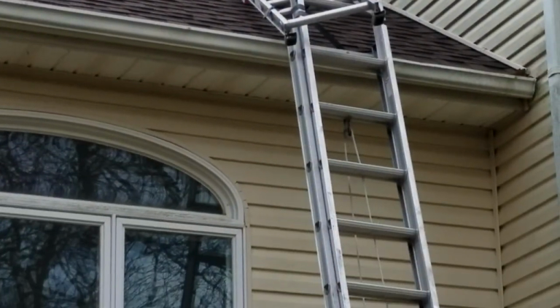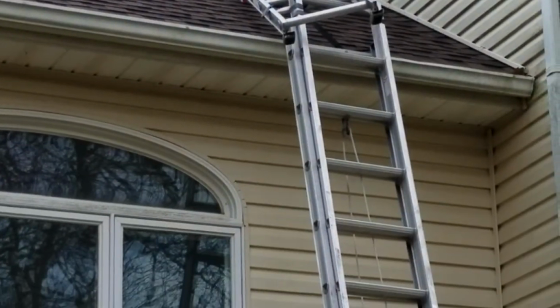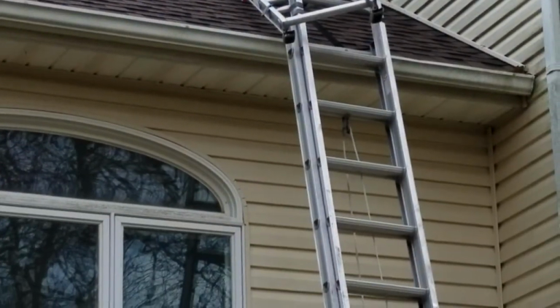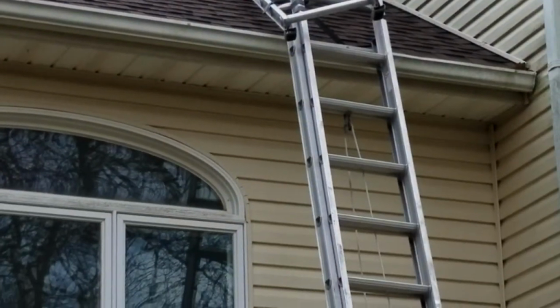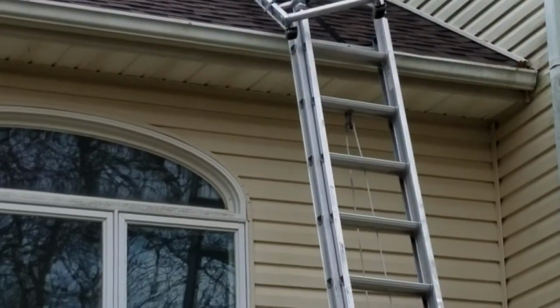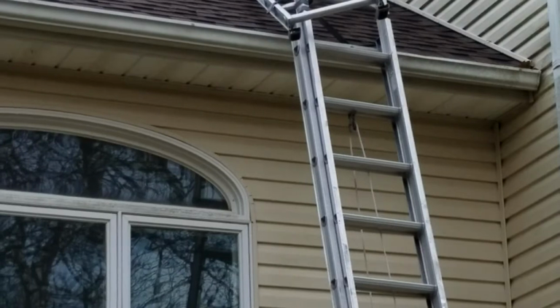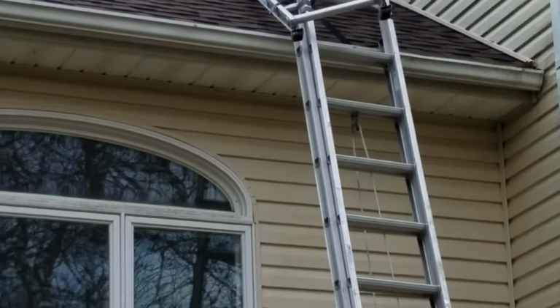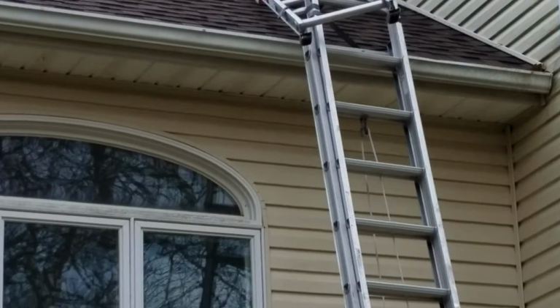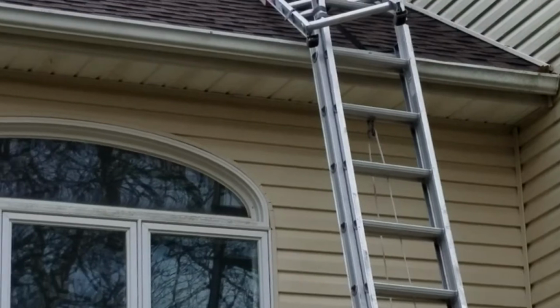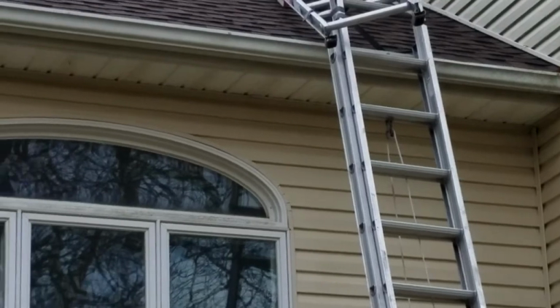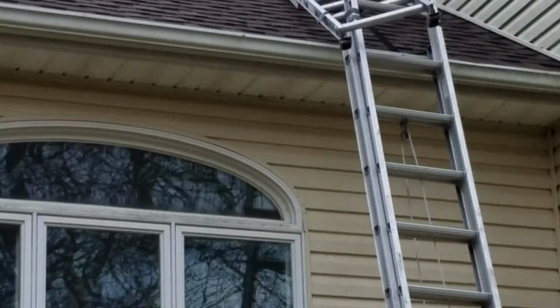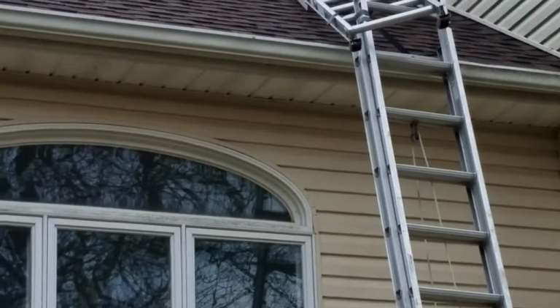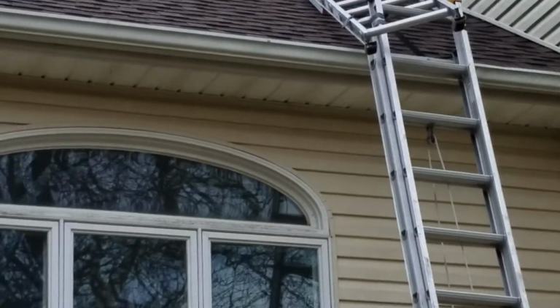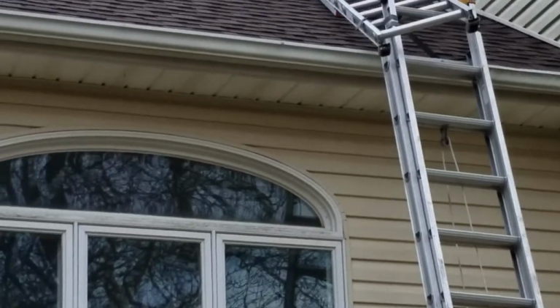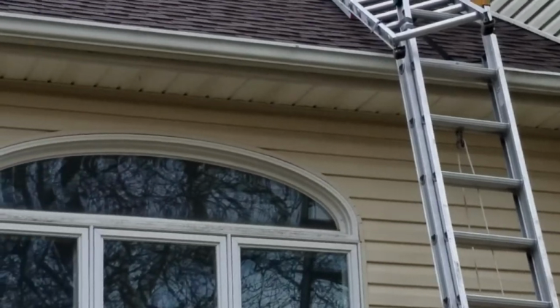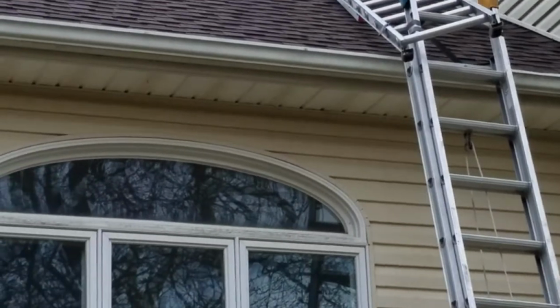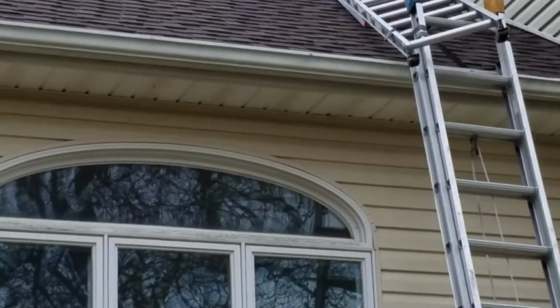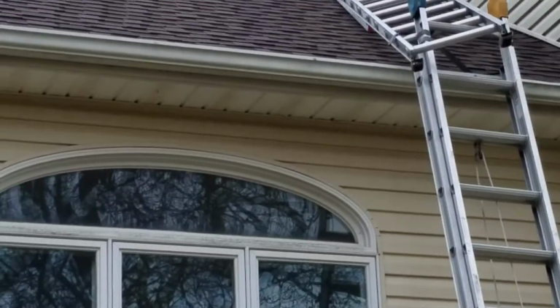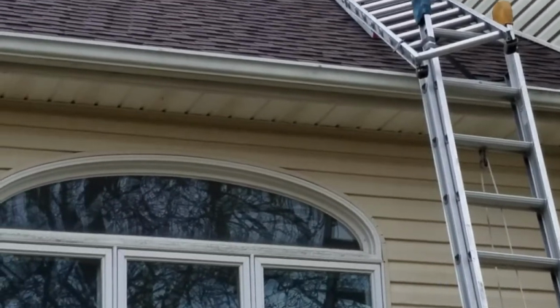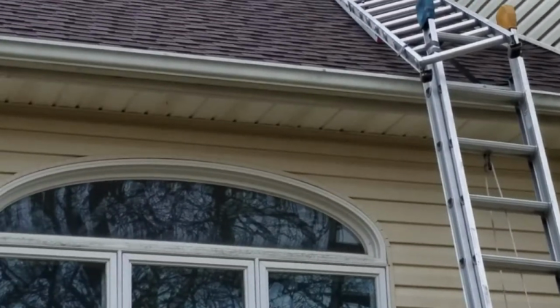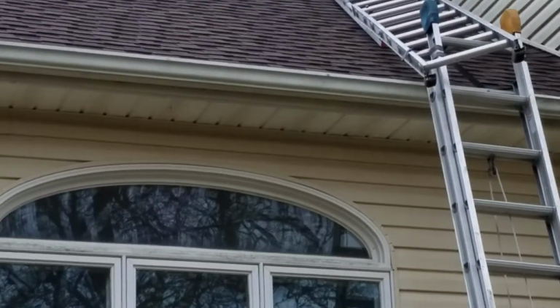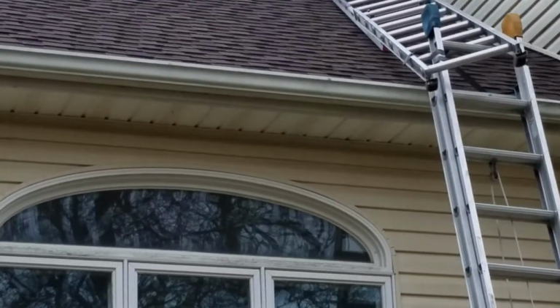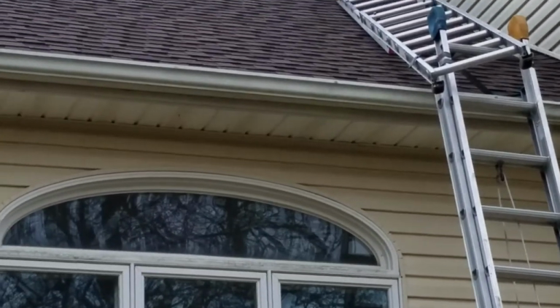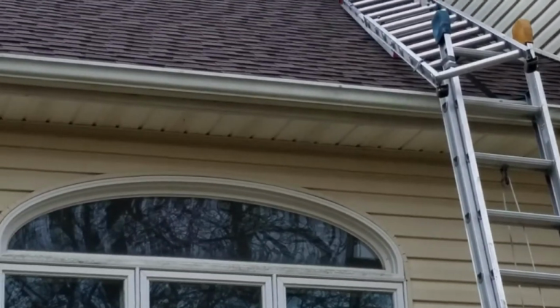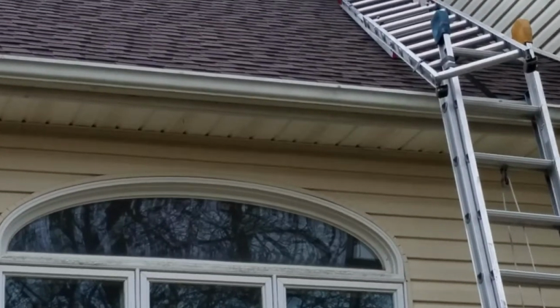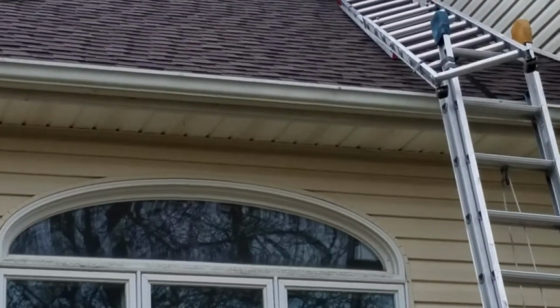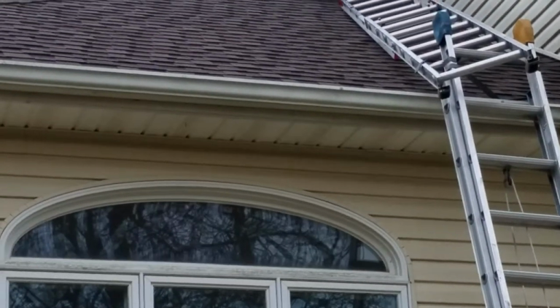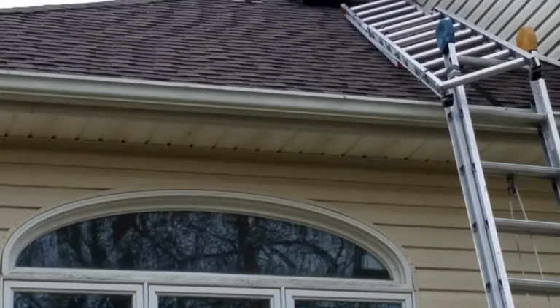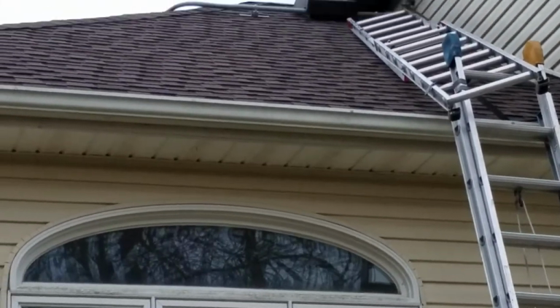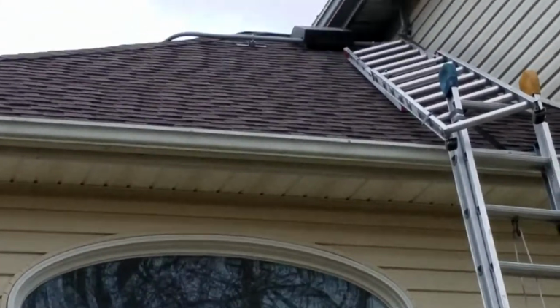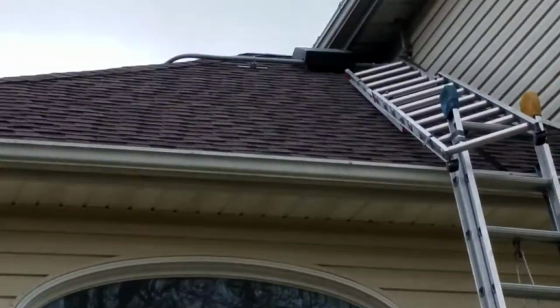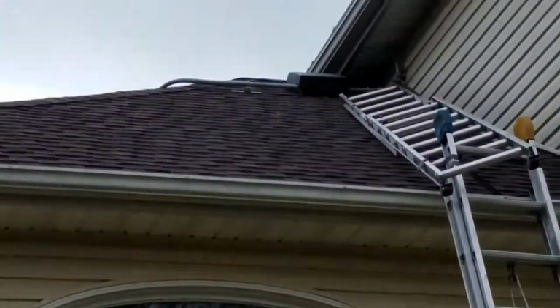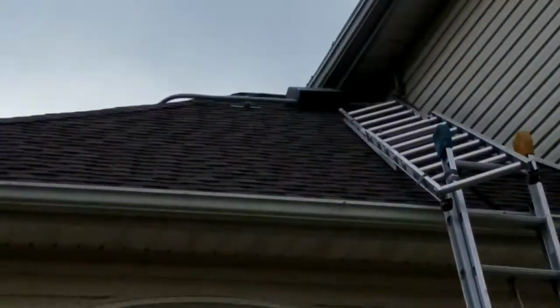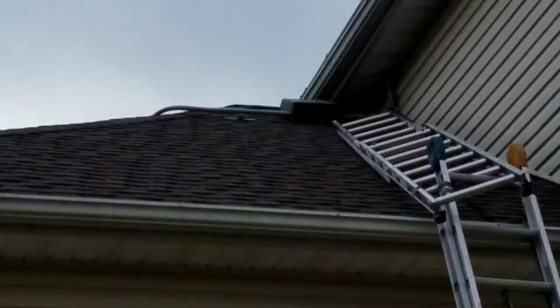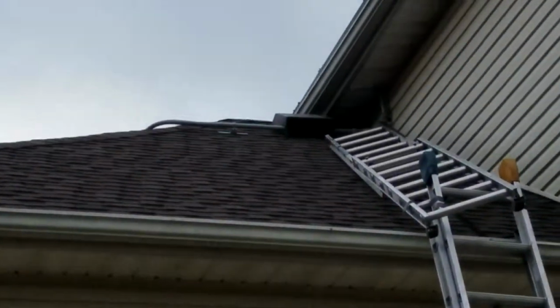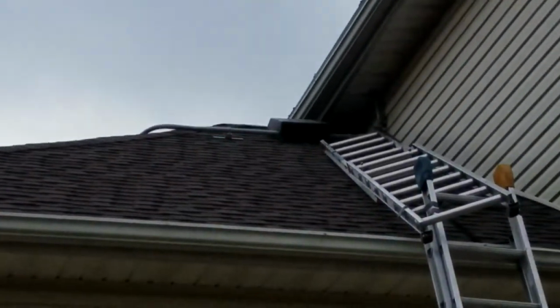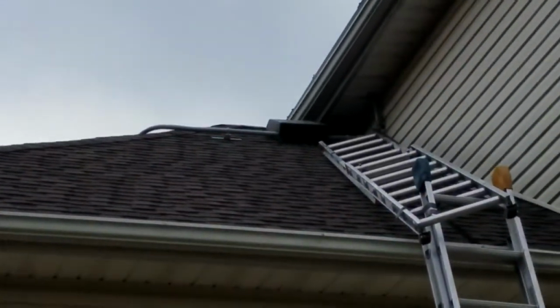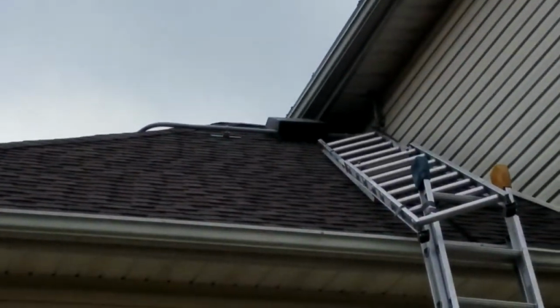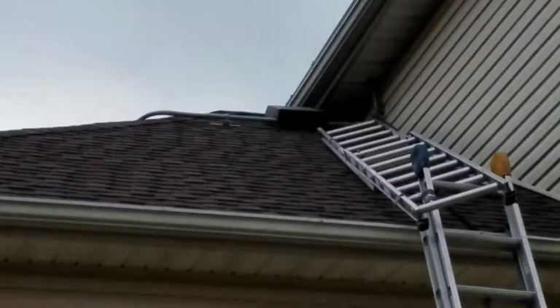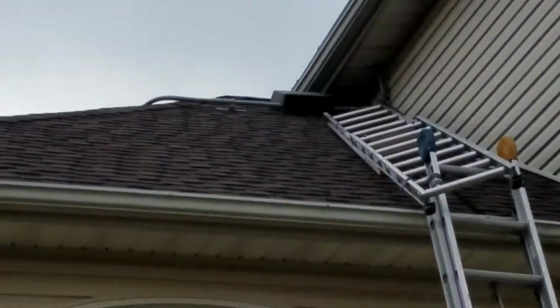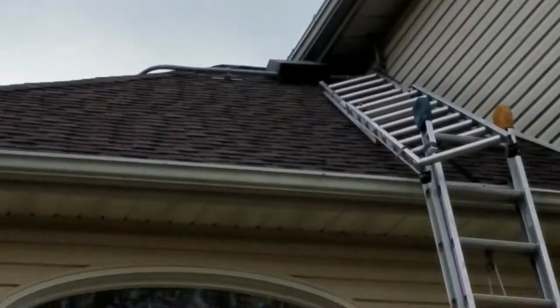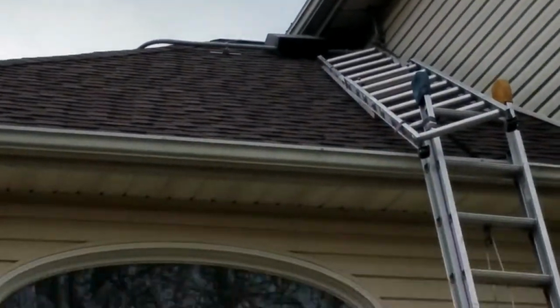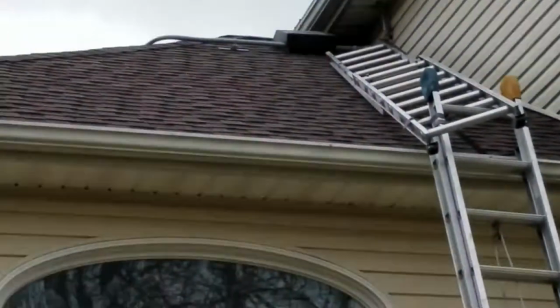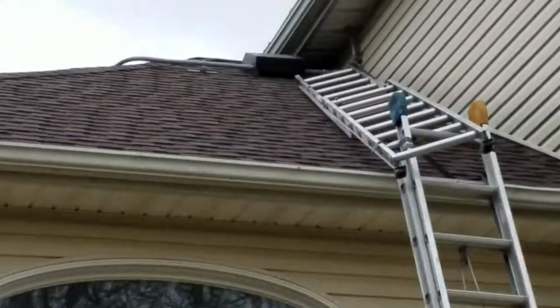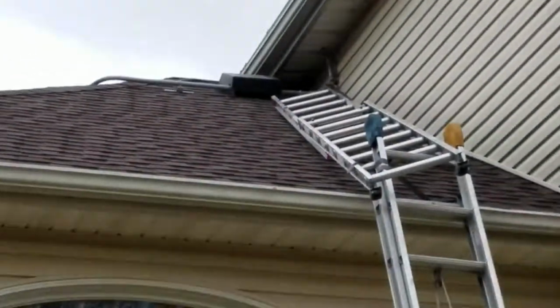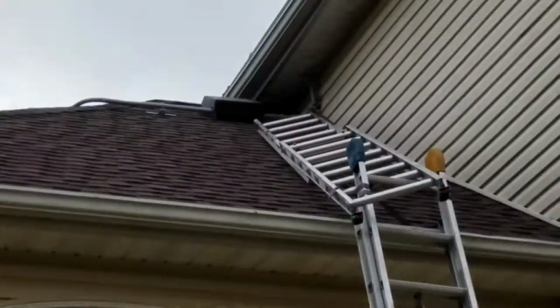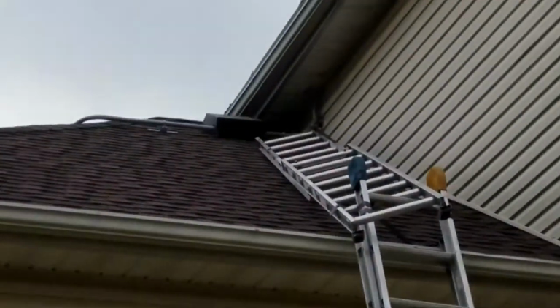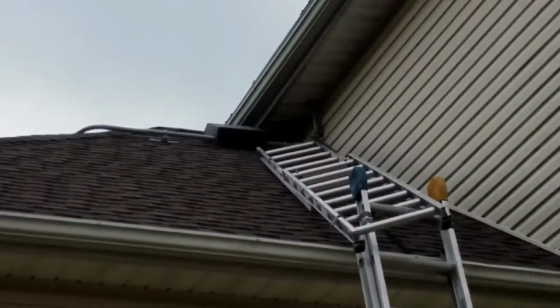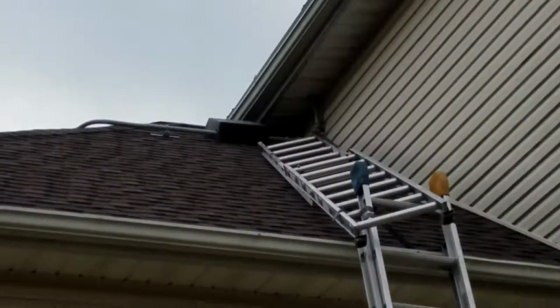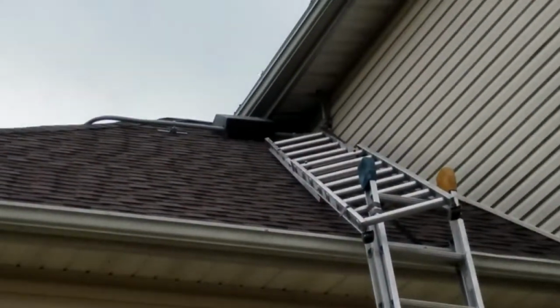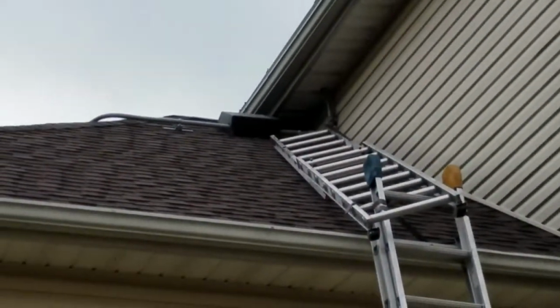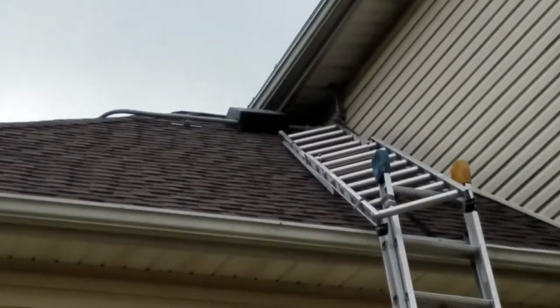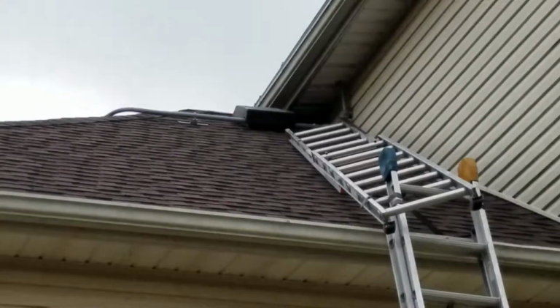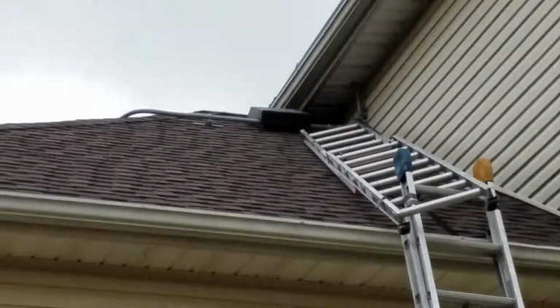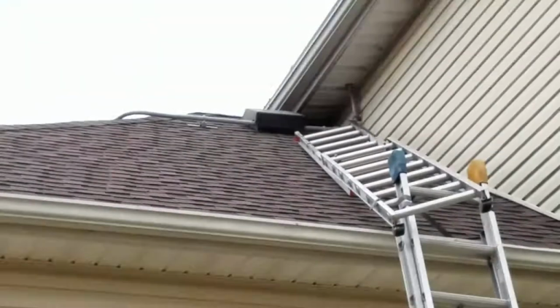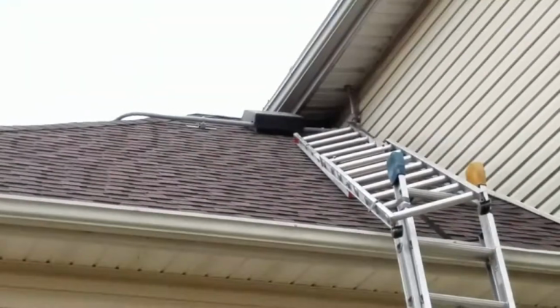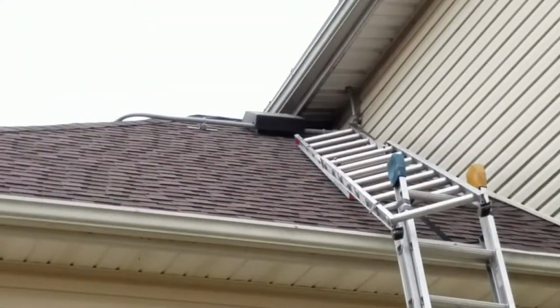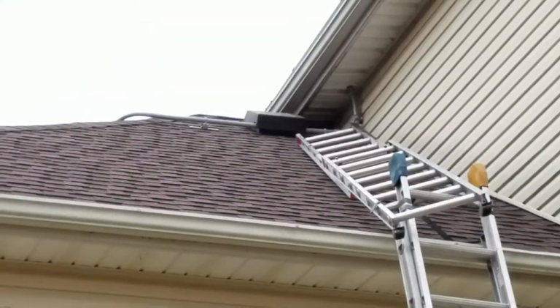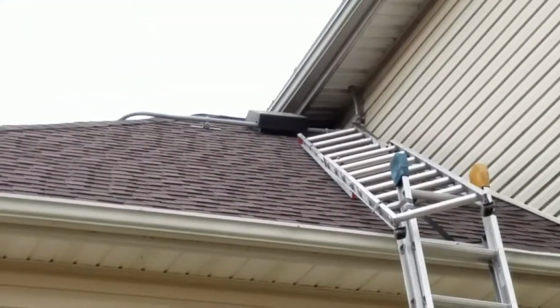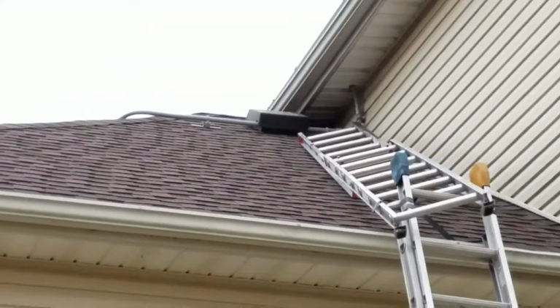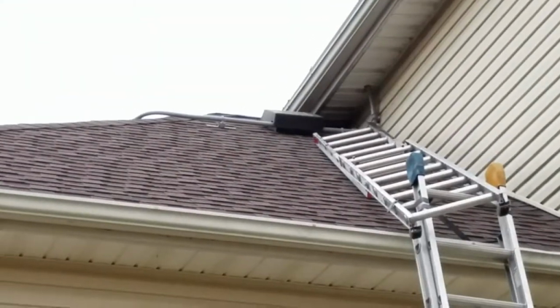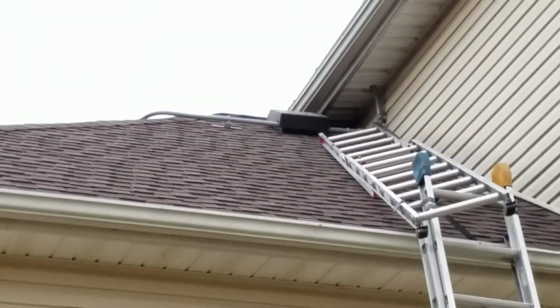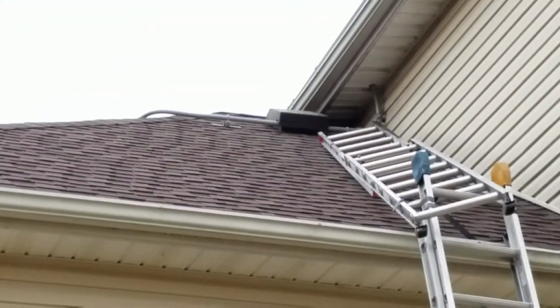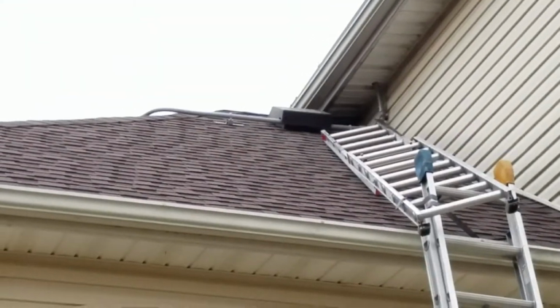I'll catch my footing and put the traps right up on the gutters and get that one-way installed. There's two squirrels up there right now.